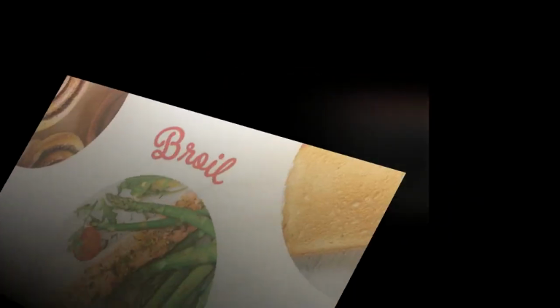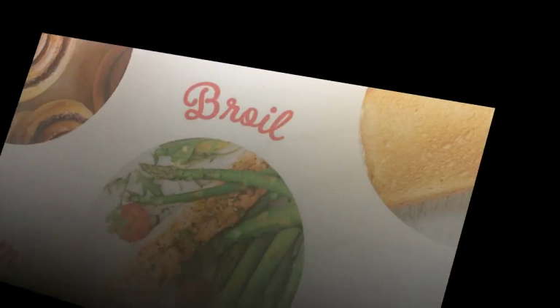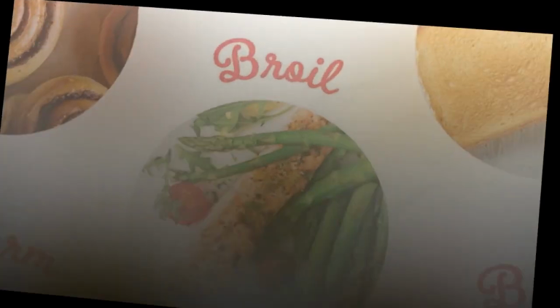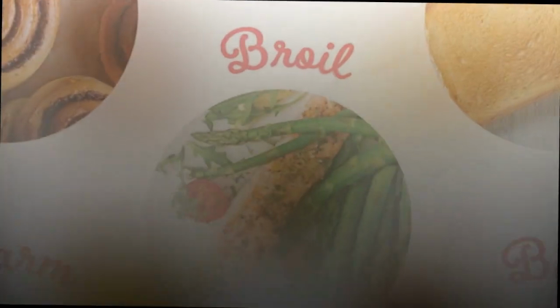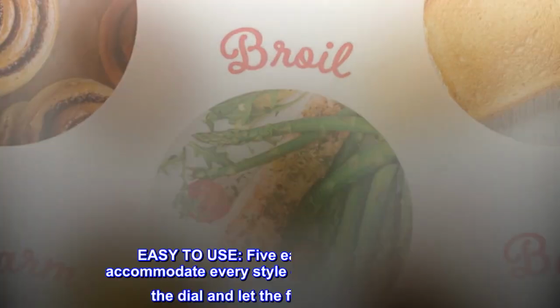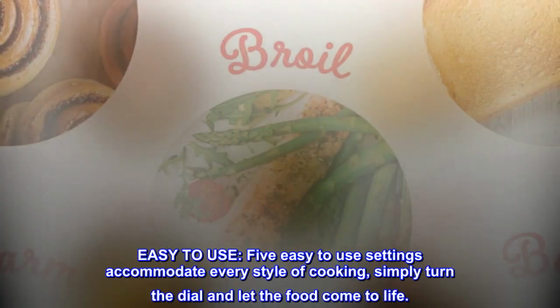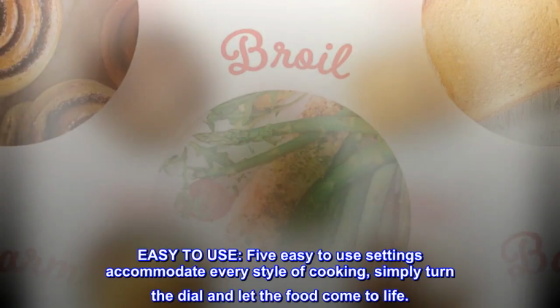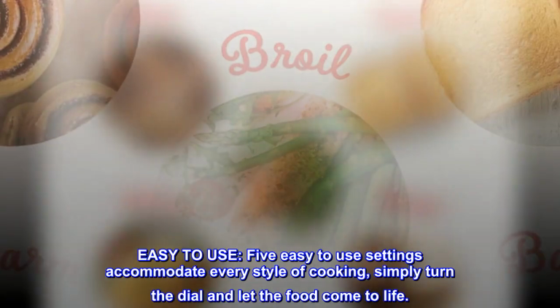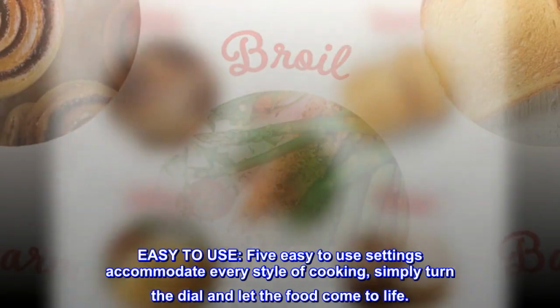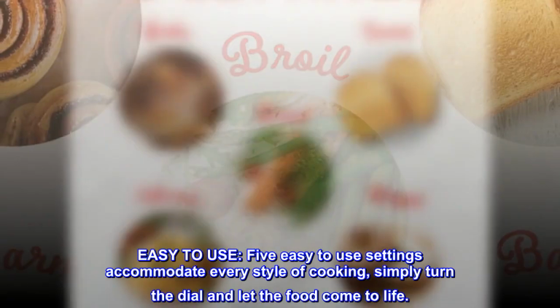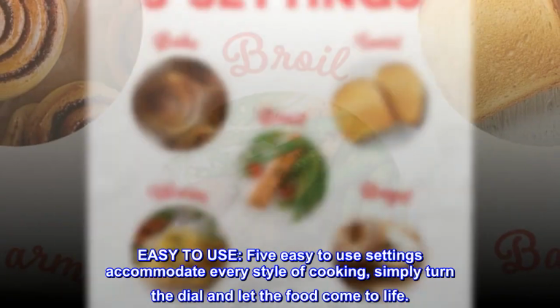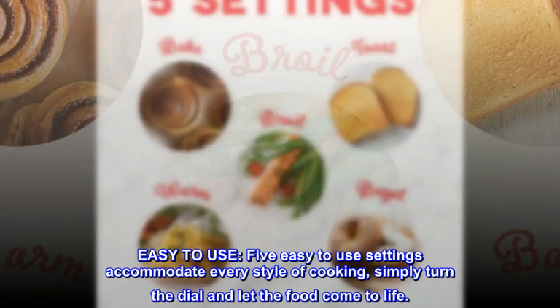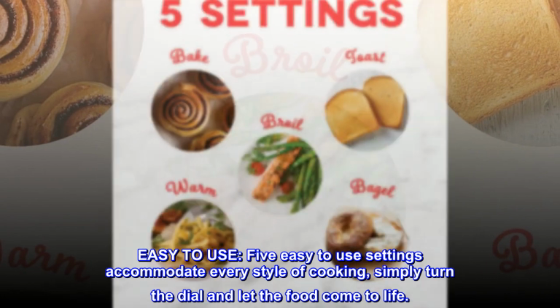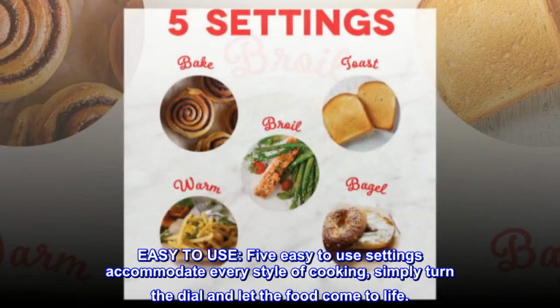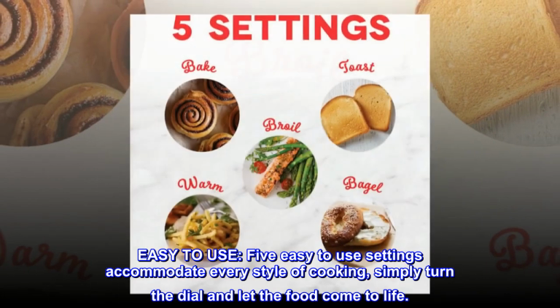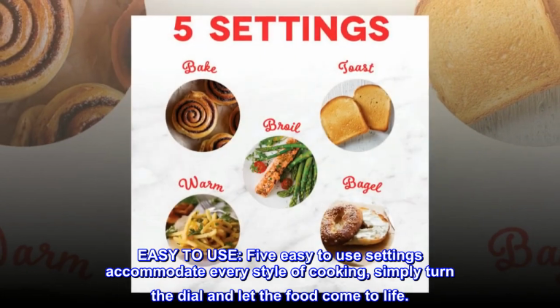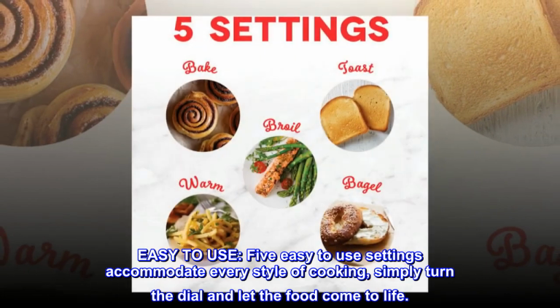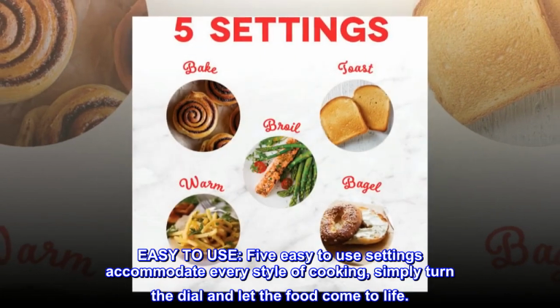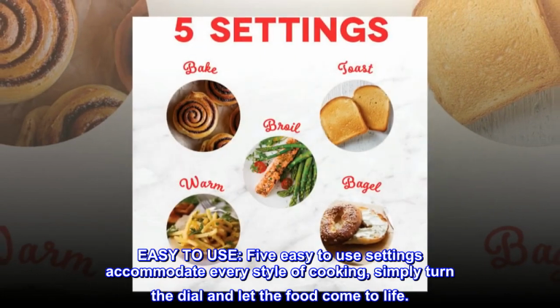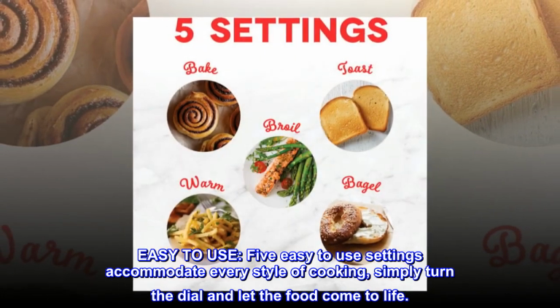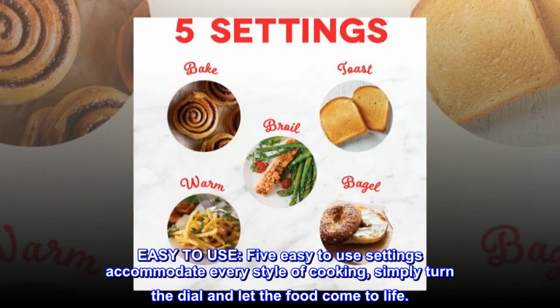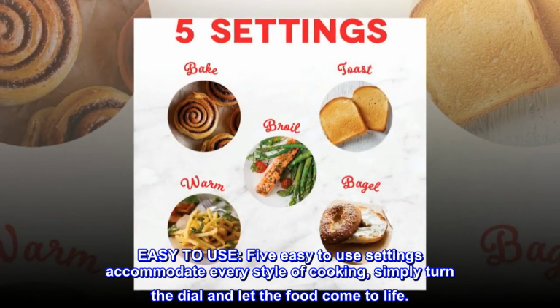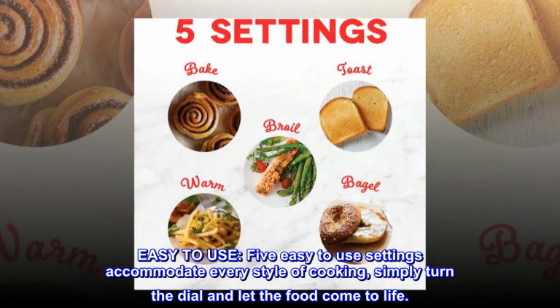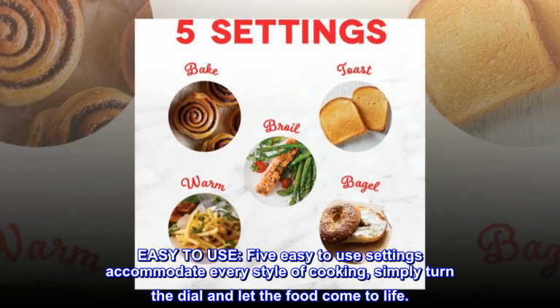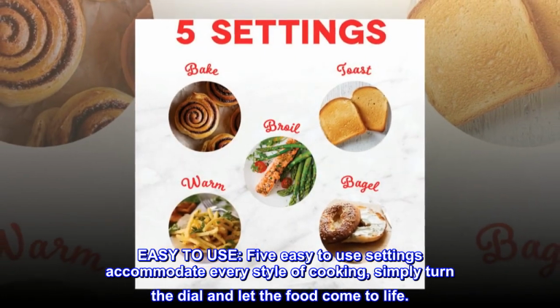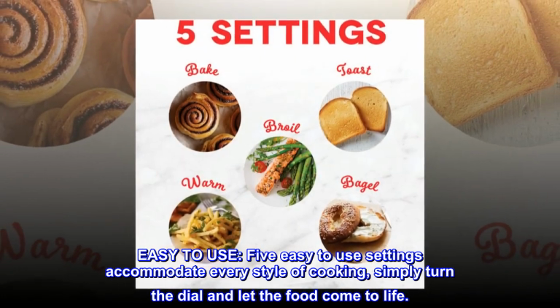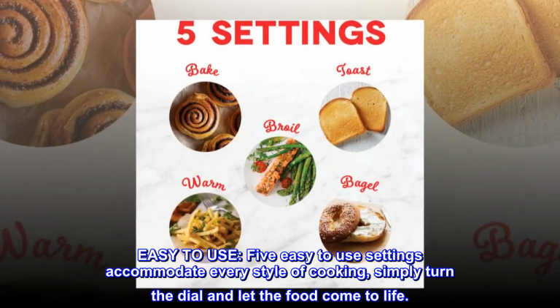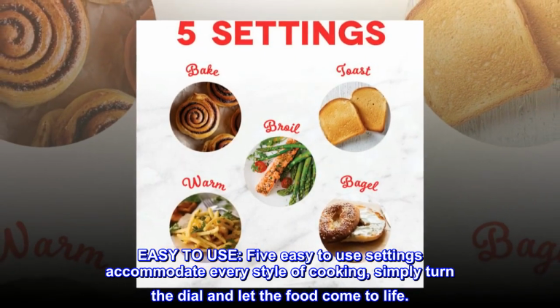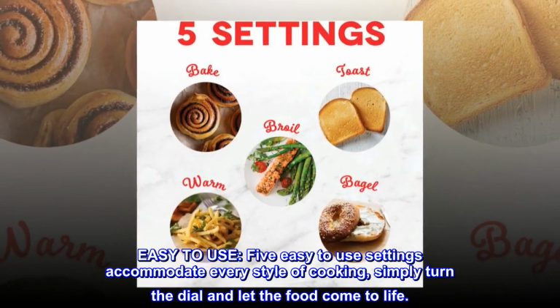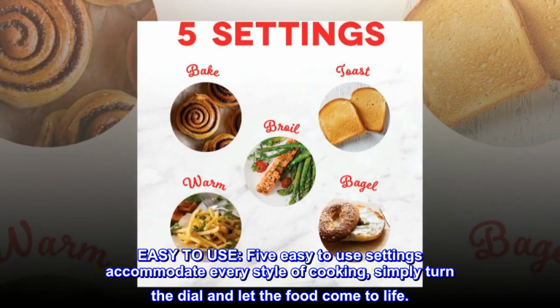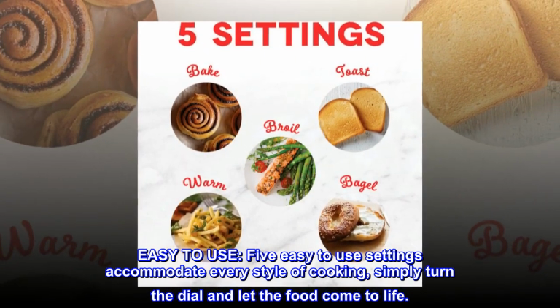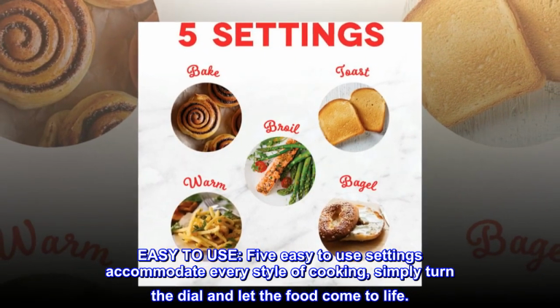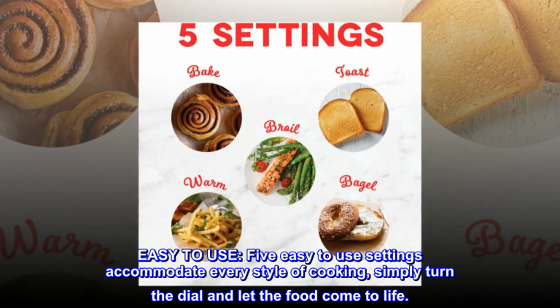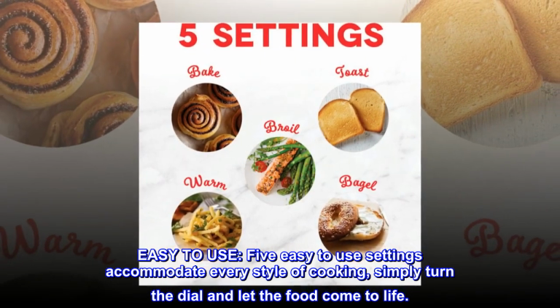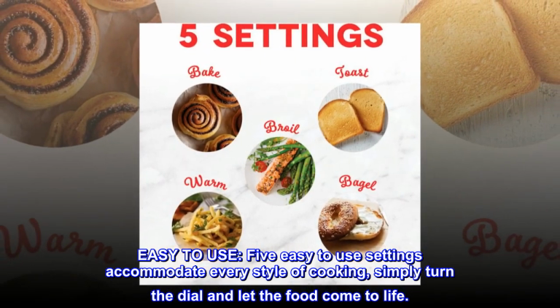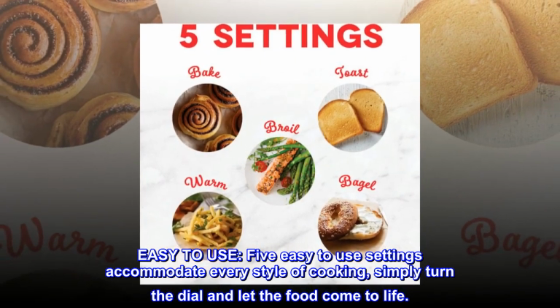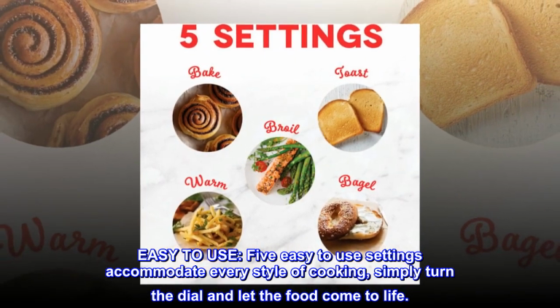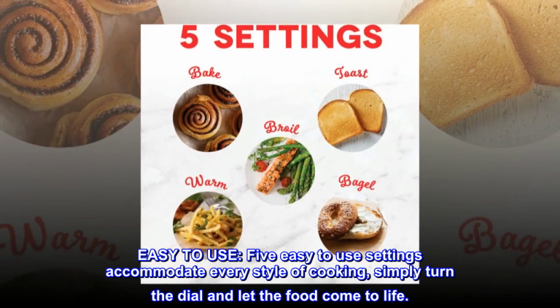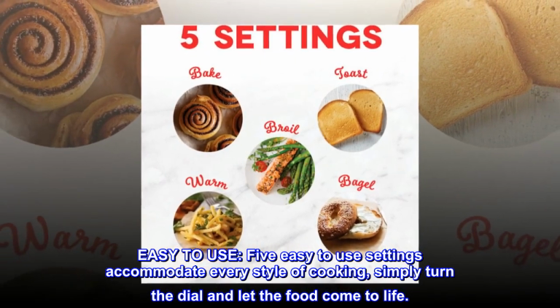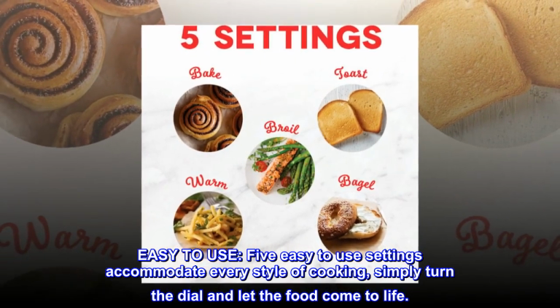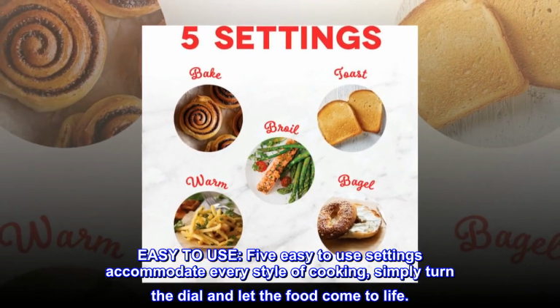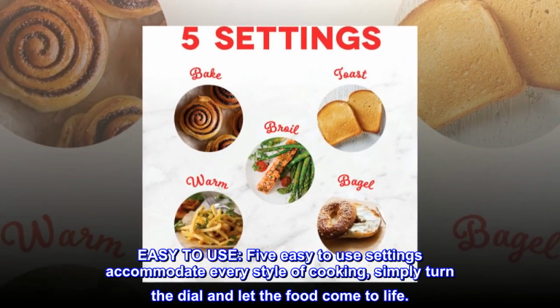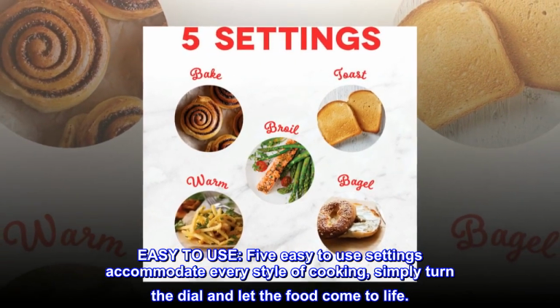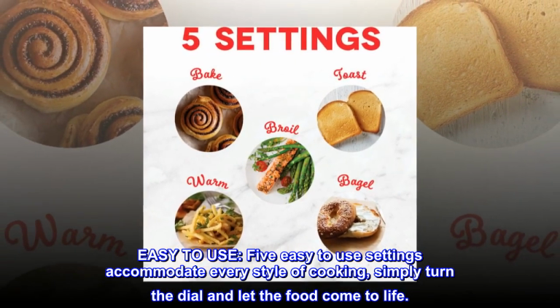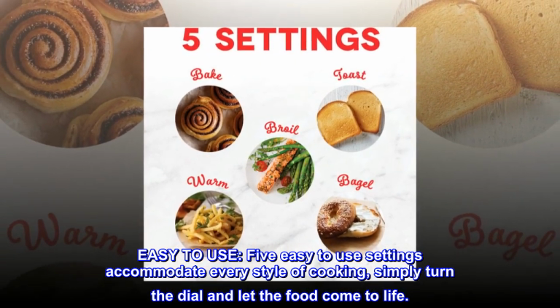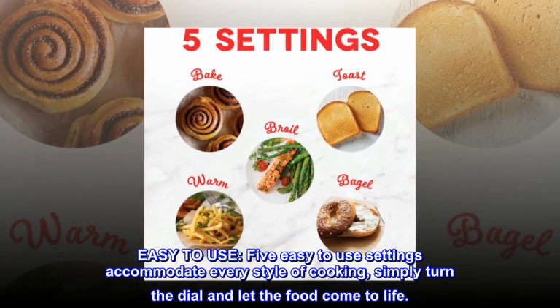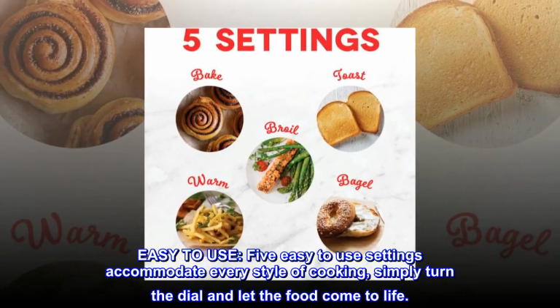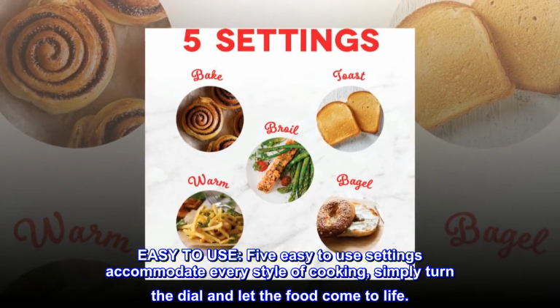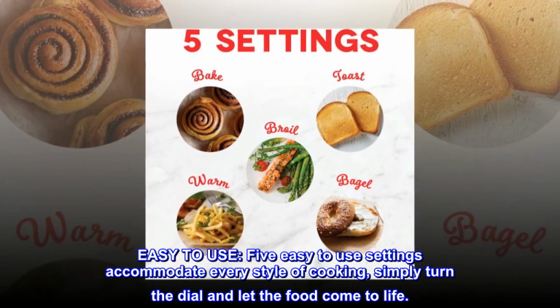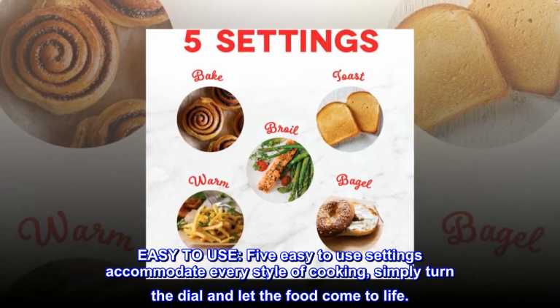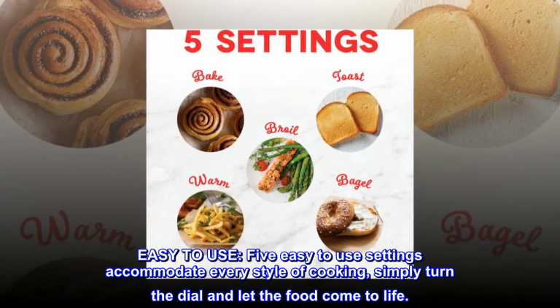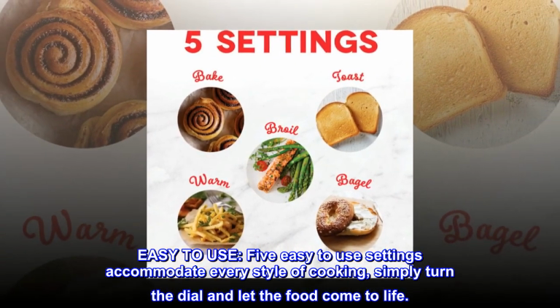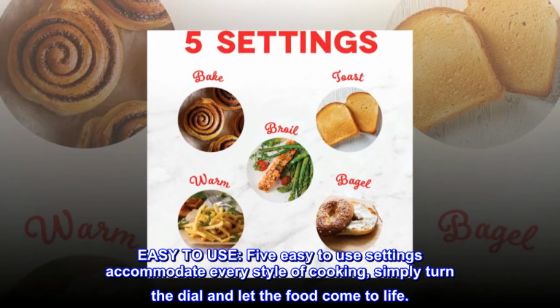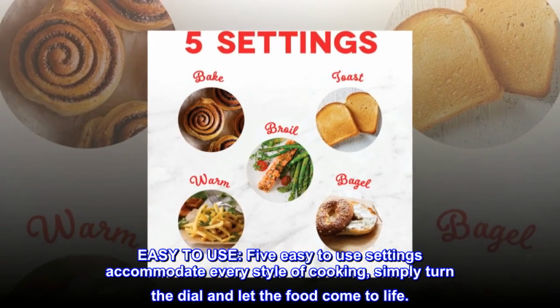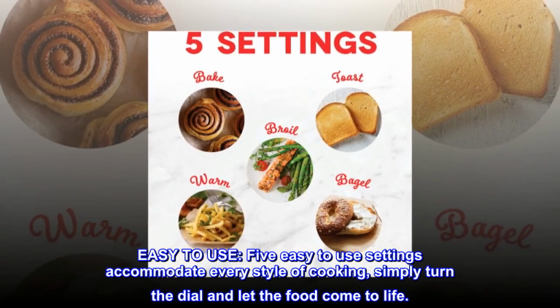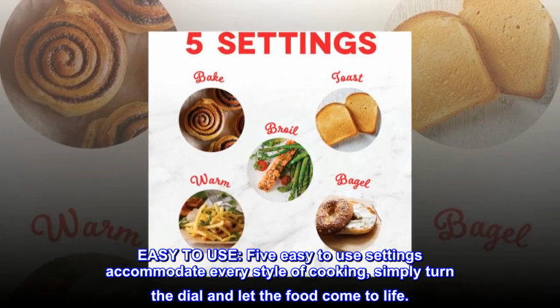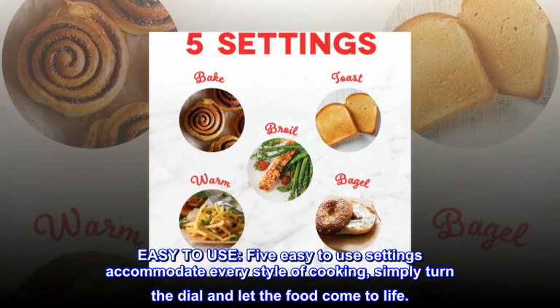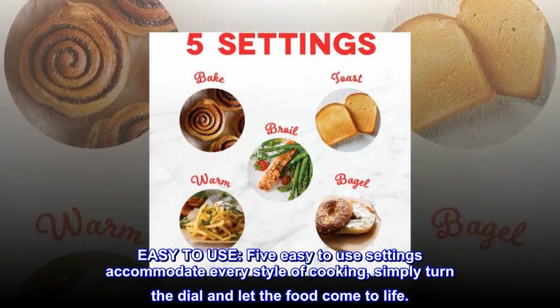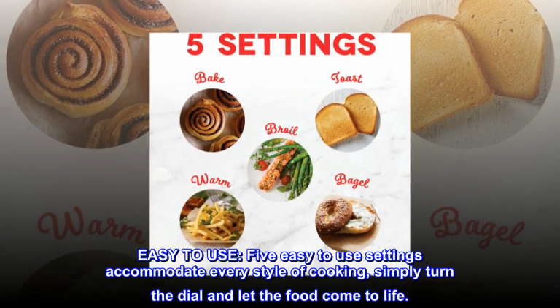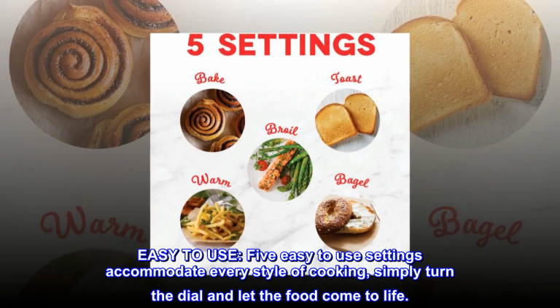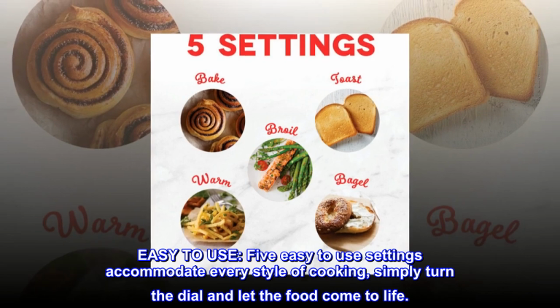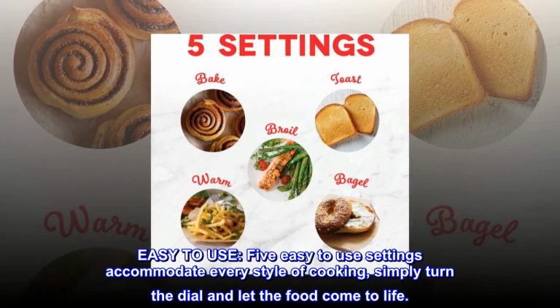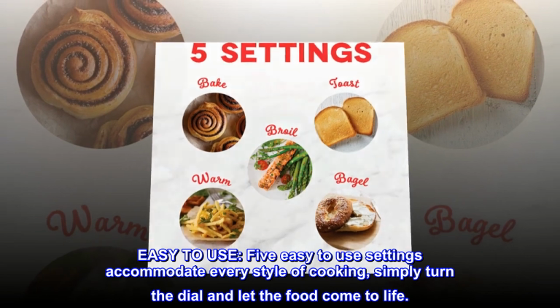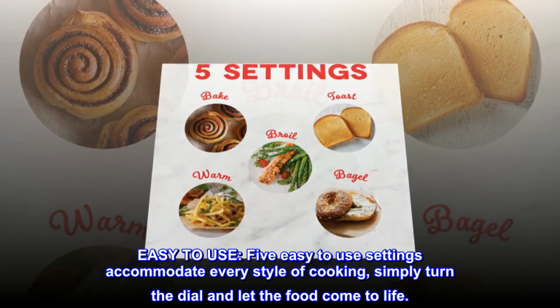Easy-to-use. Five easy-to-use settings accommodate every style of cooking — simply turn the dial and let the food come to life.